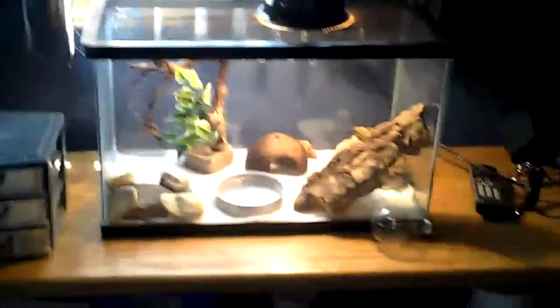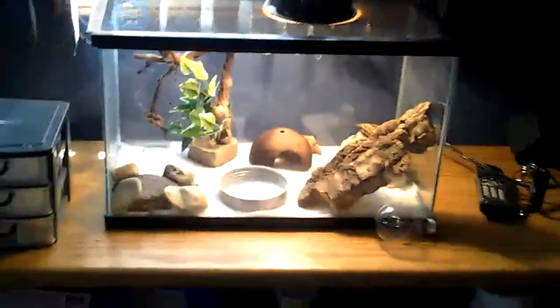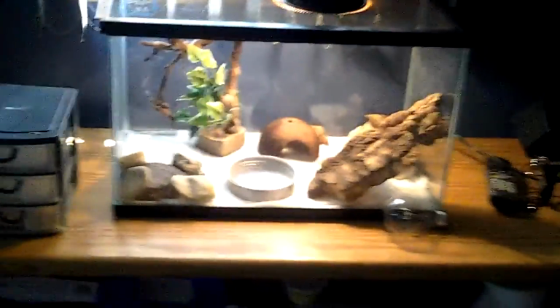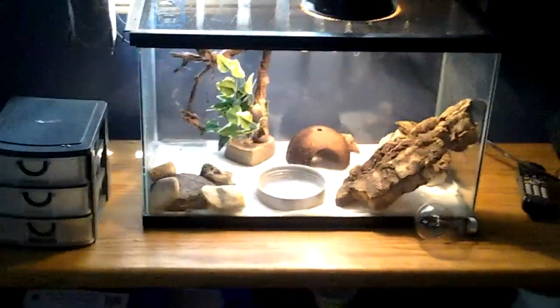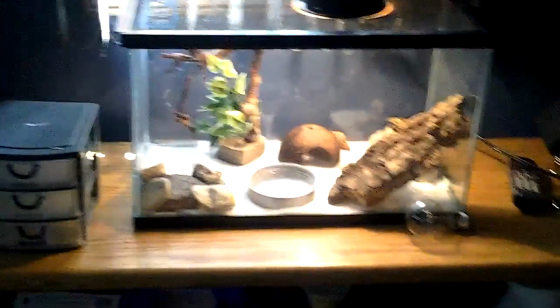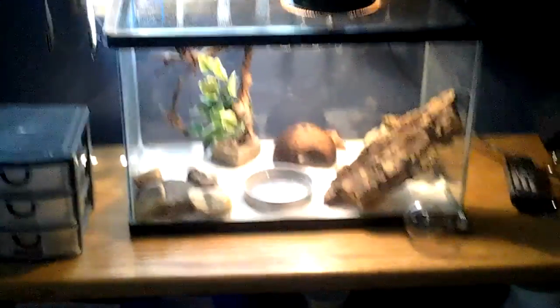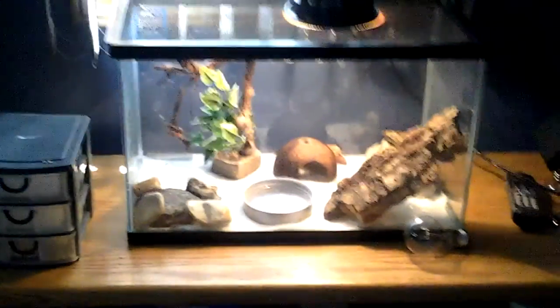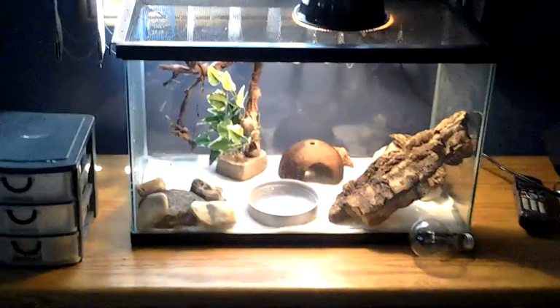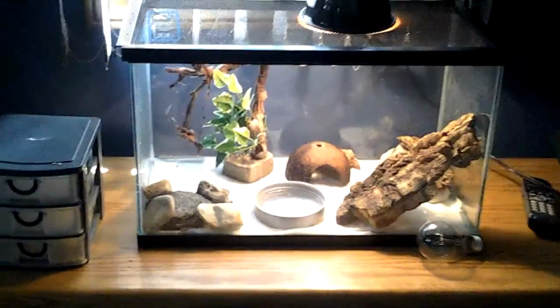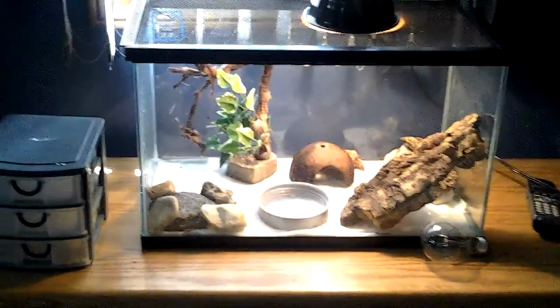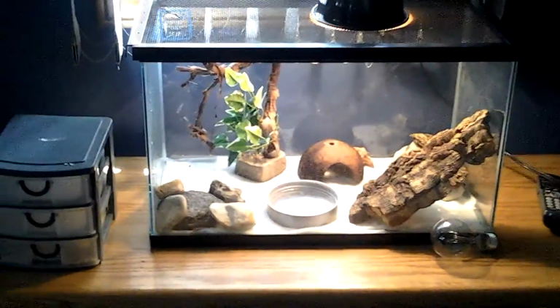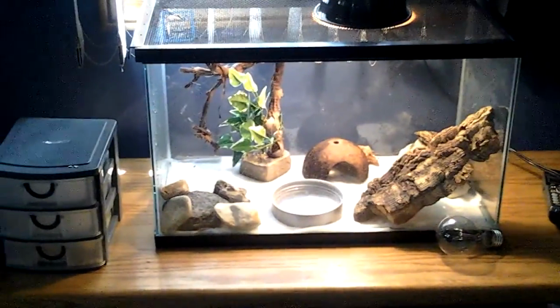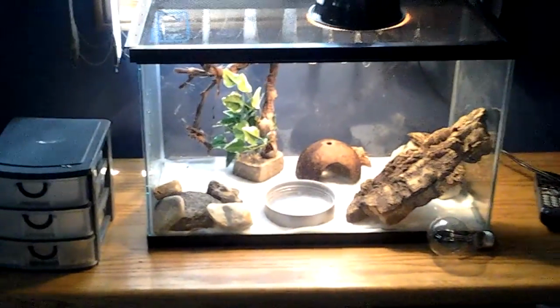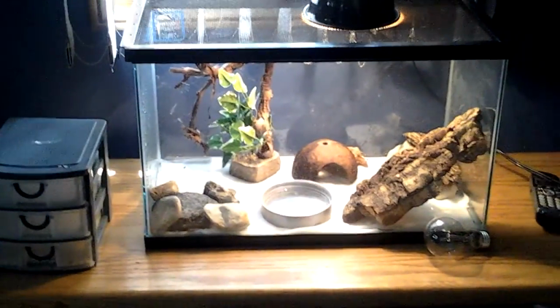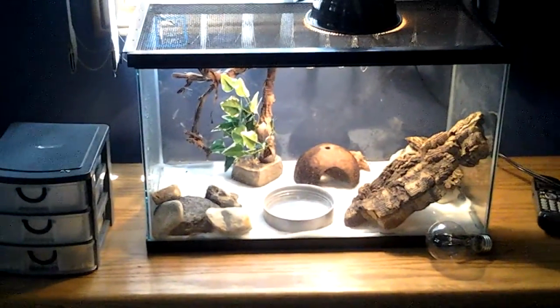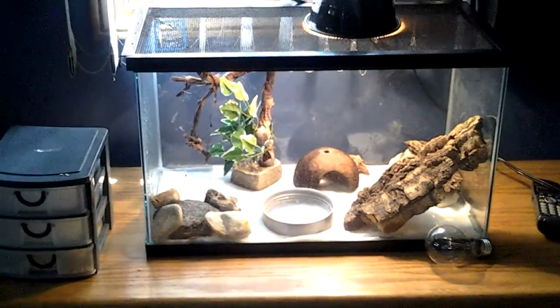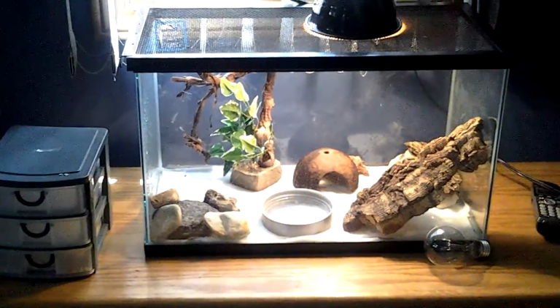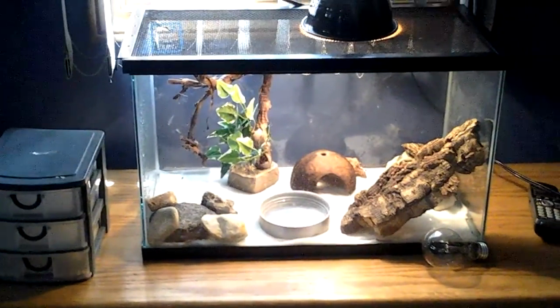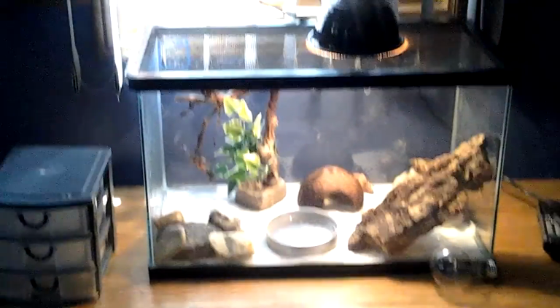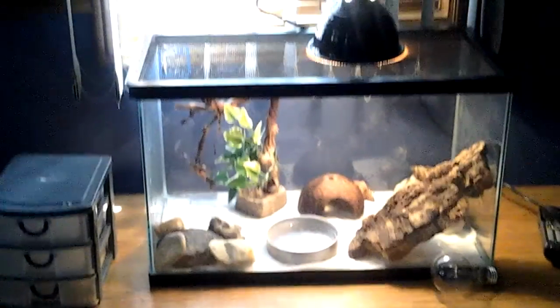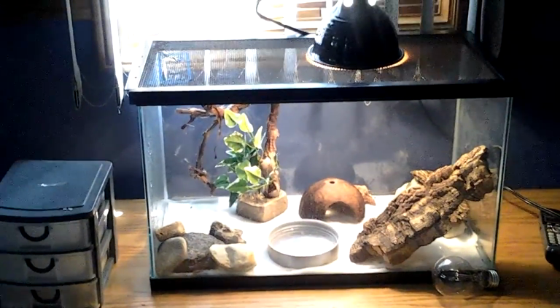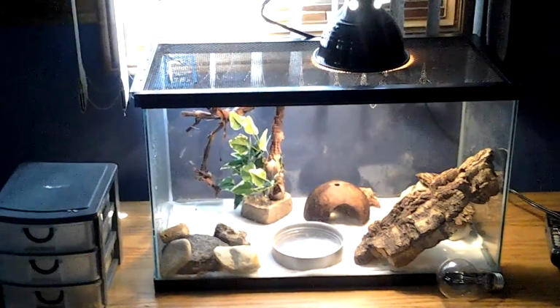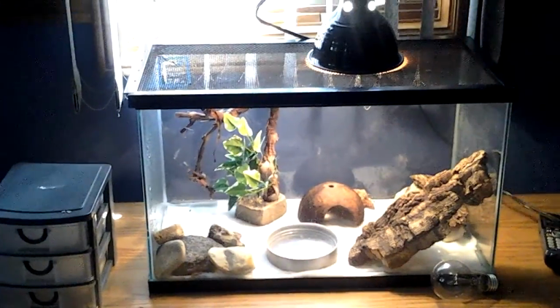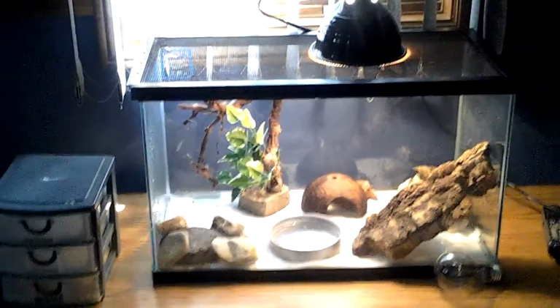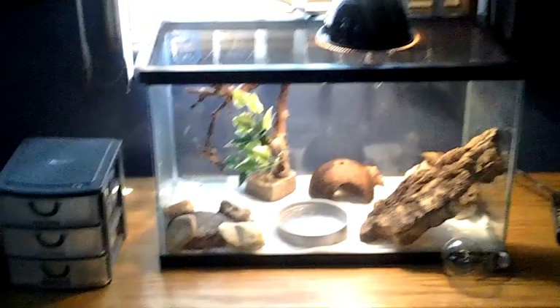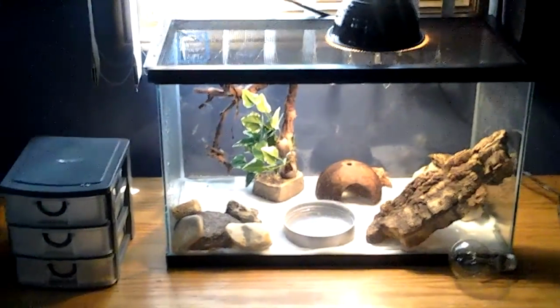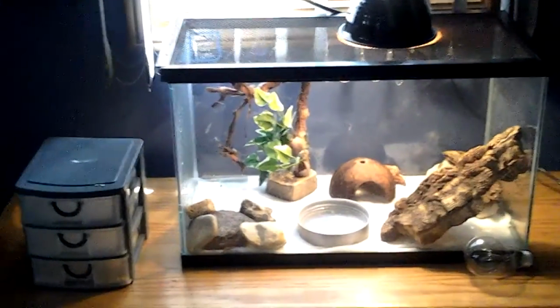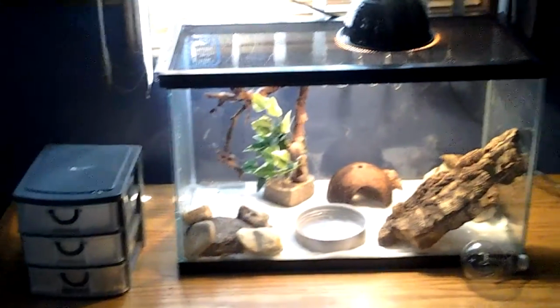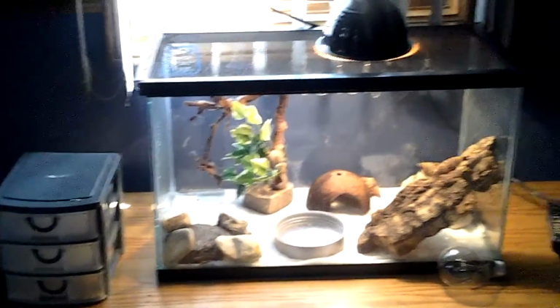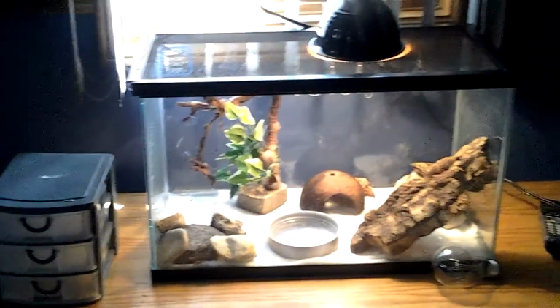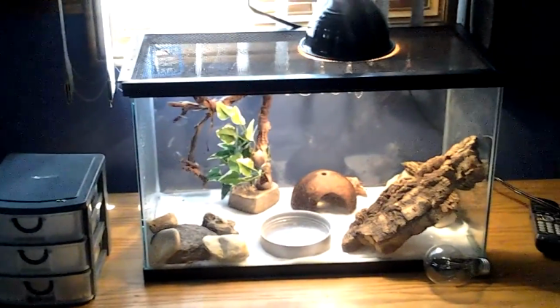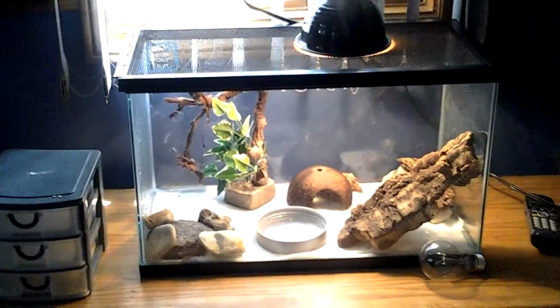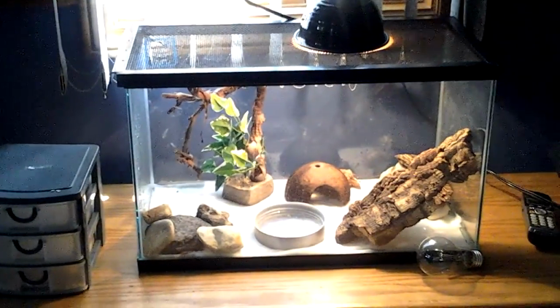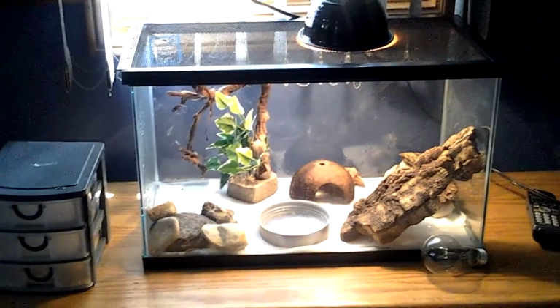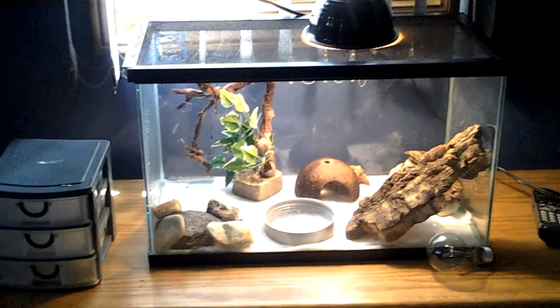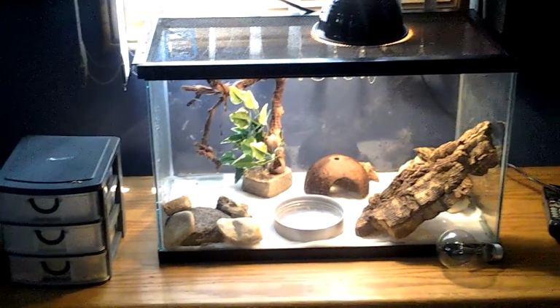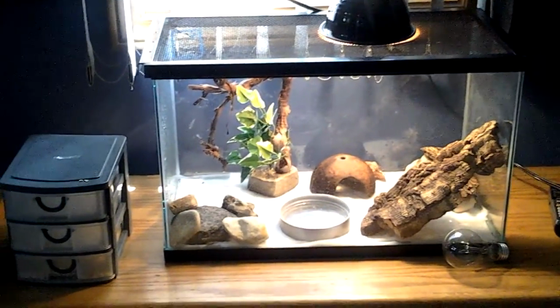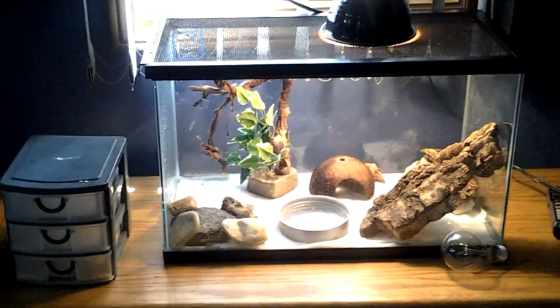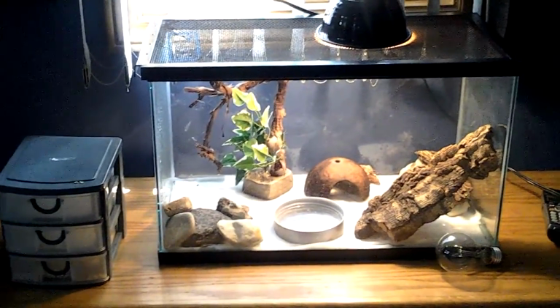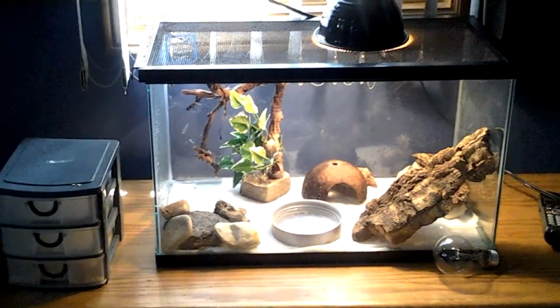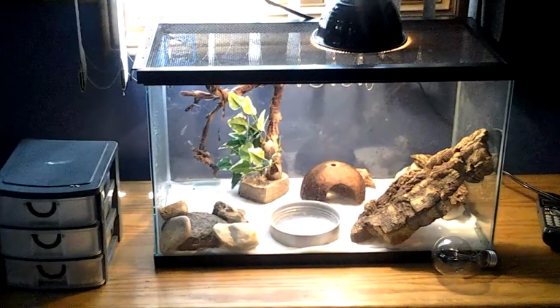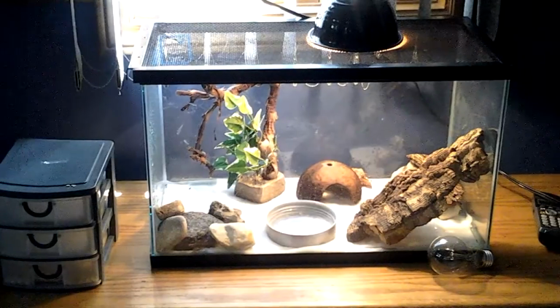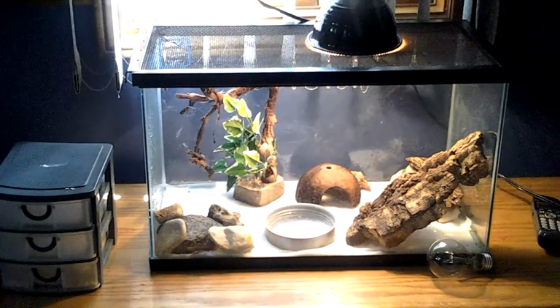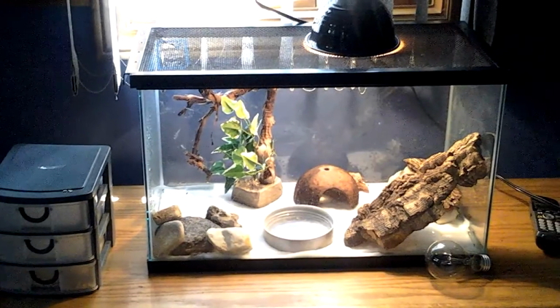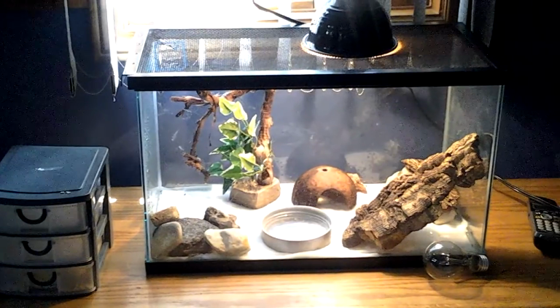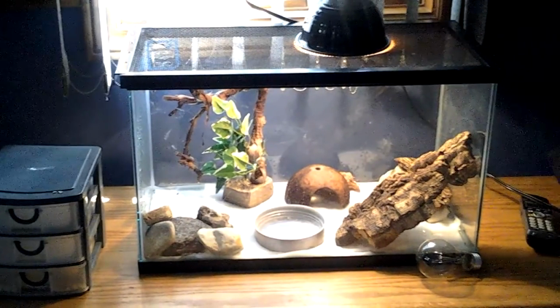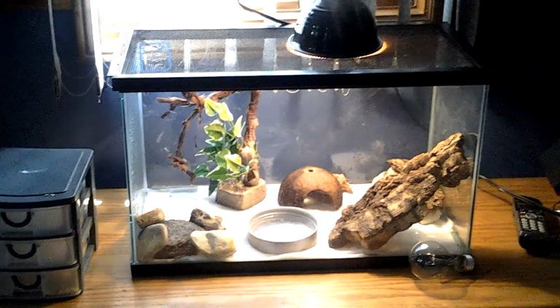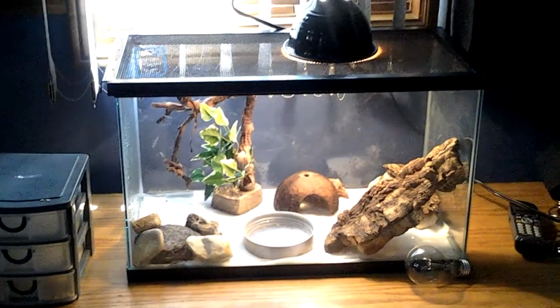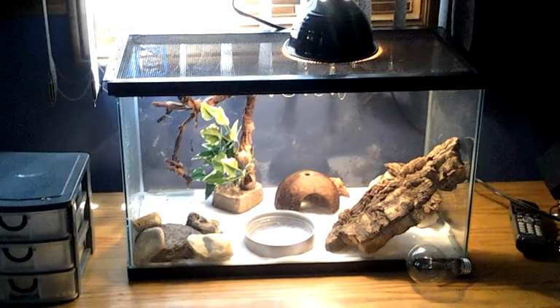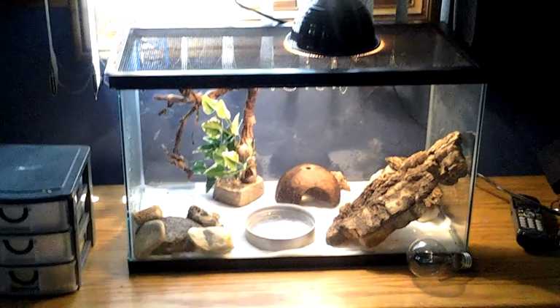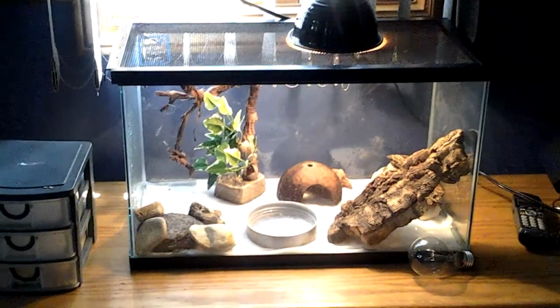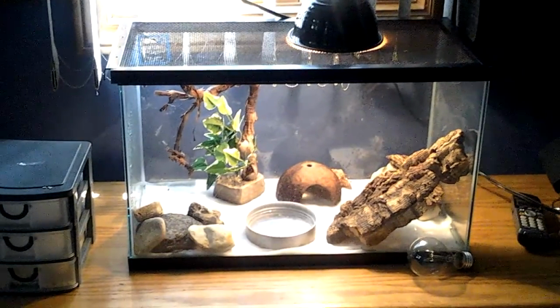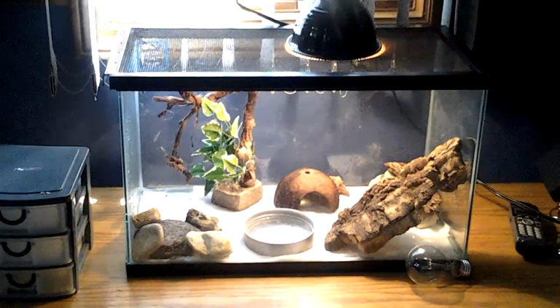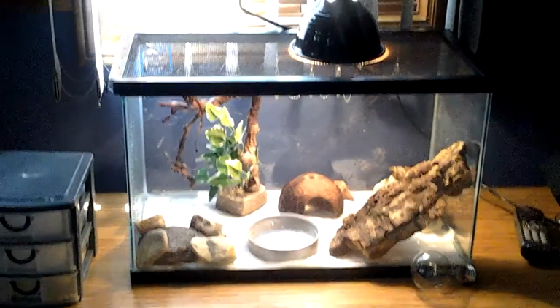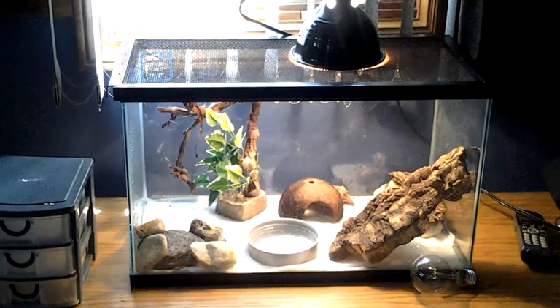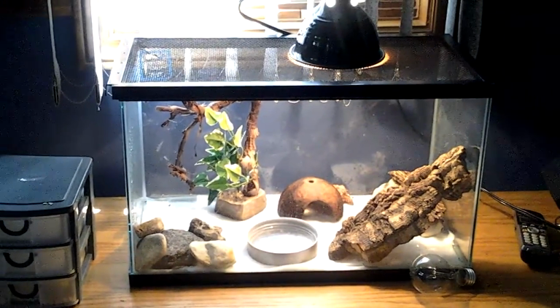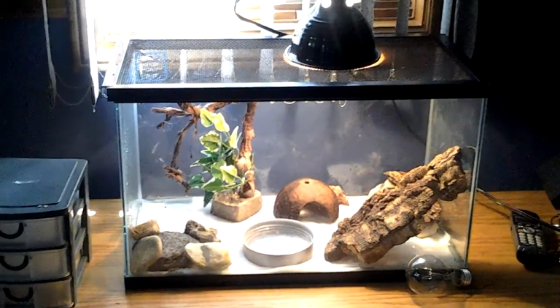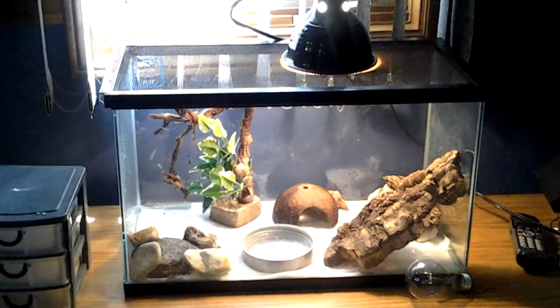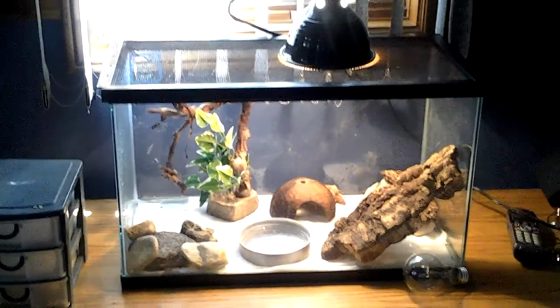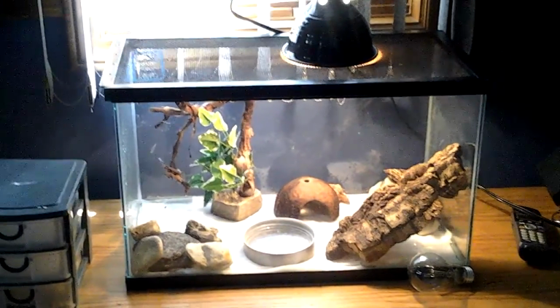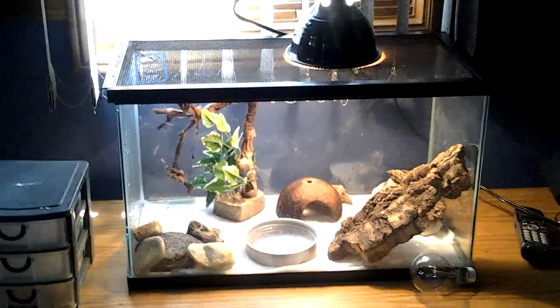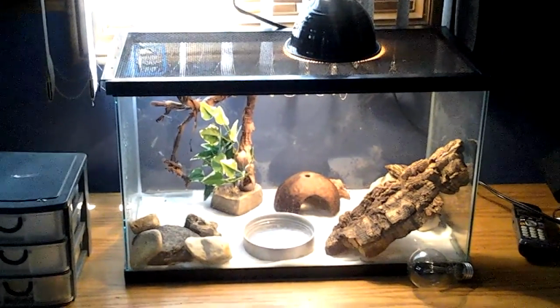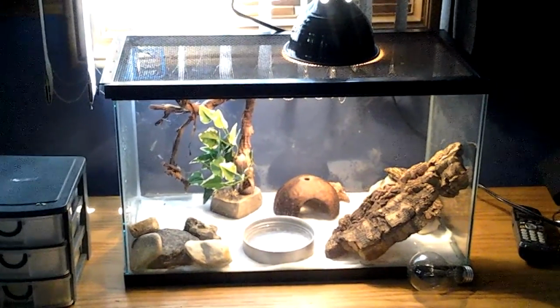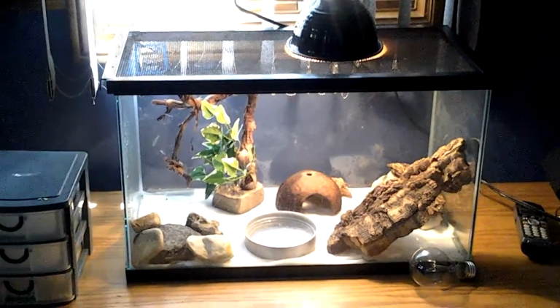Hey guys, it's me, Gerbil Girl, and right now I will be doing my video on how to care for gray tree frogs.